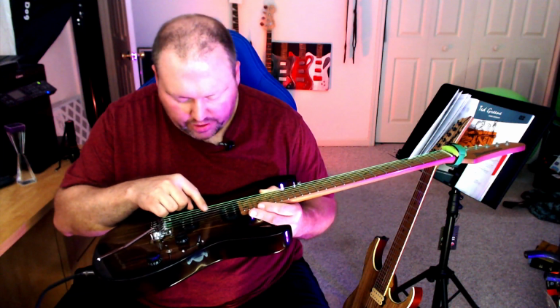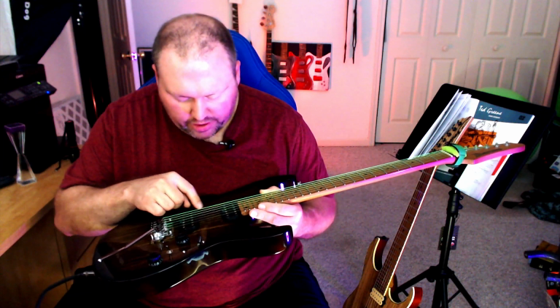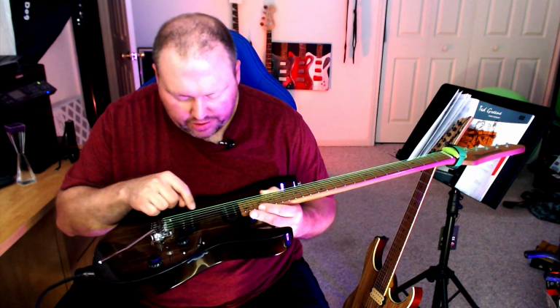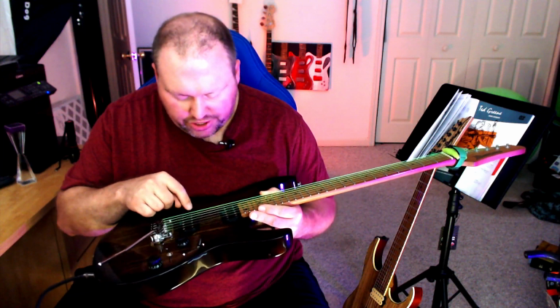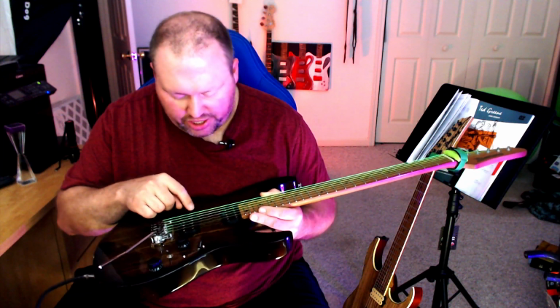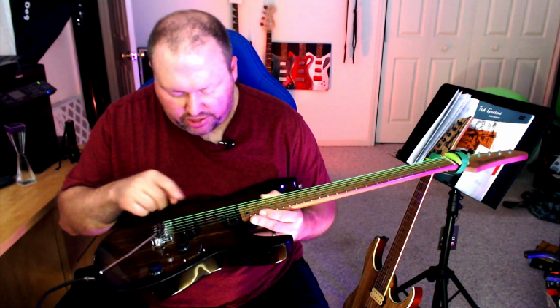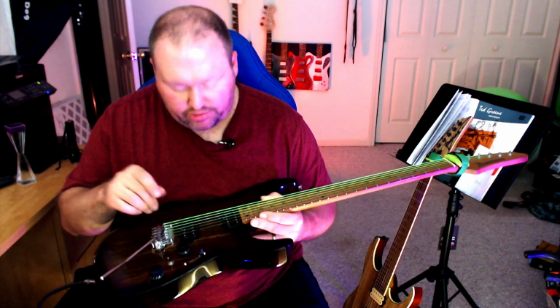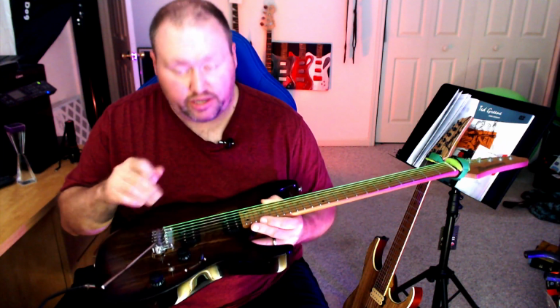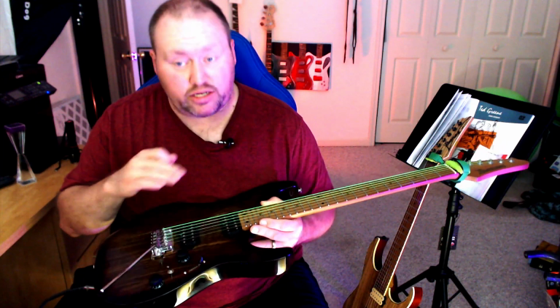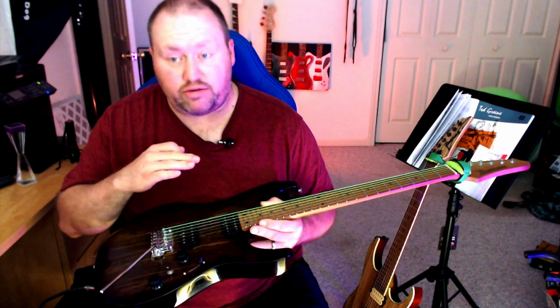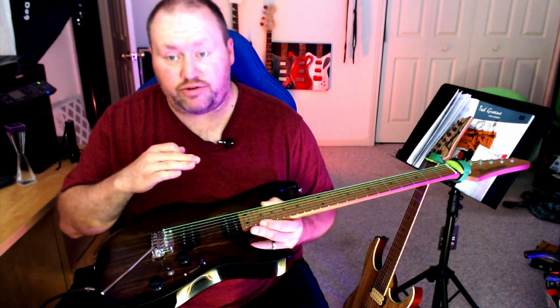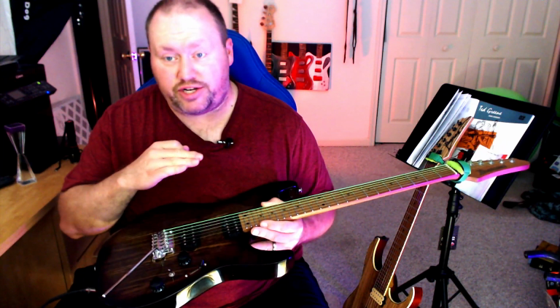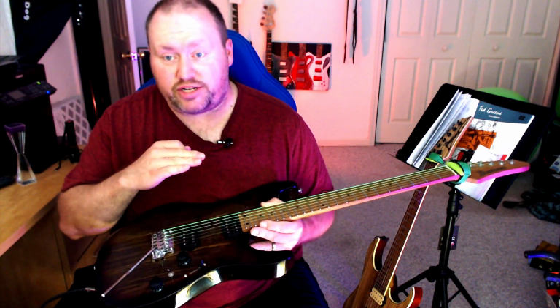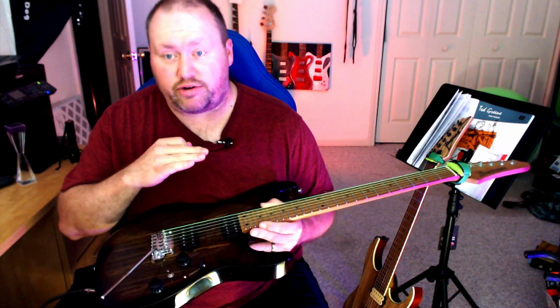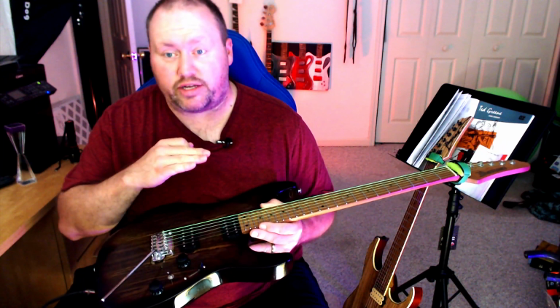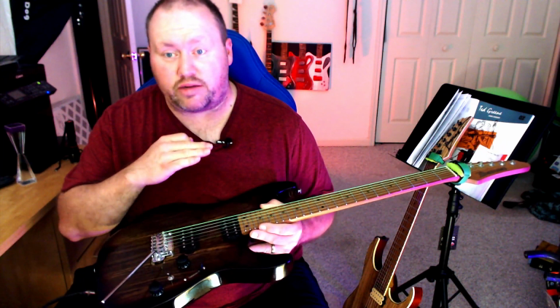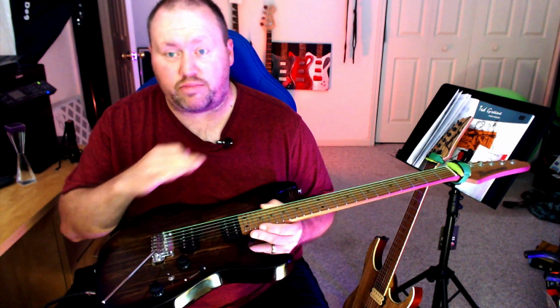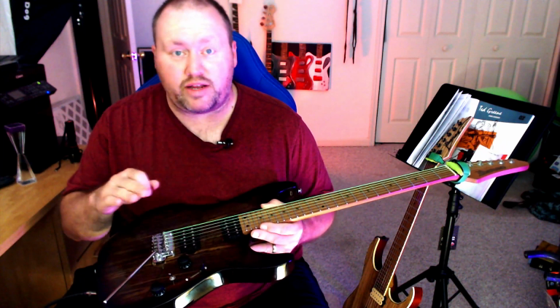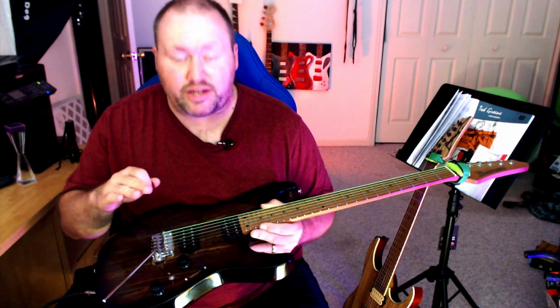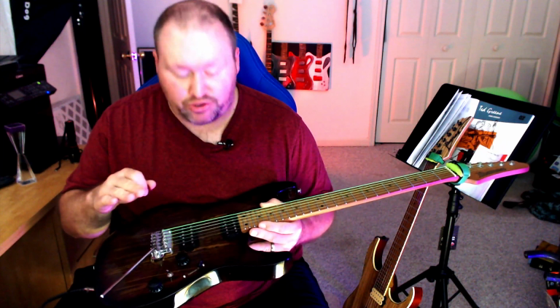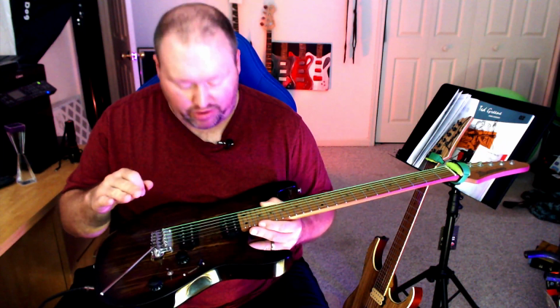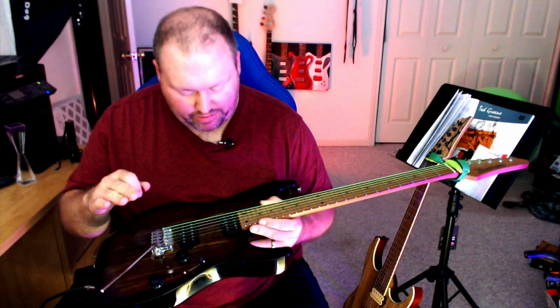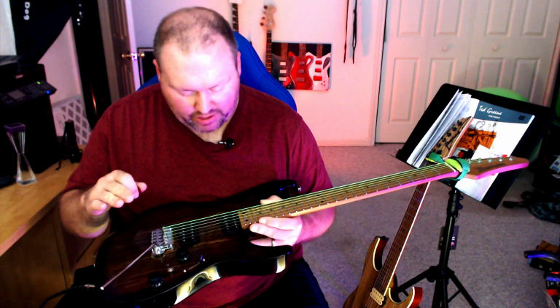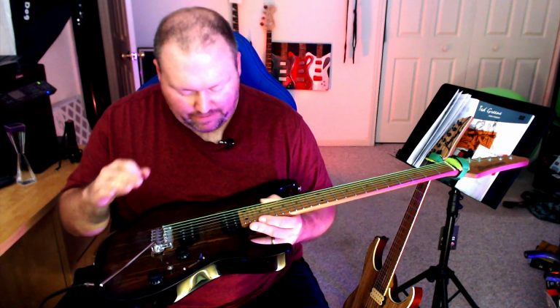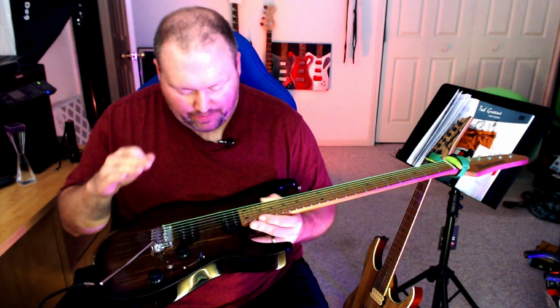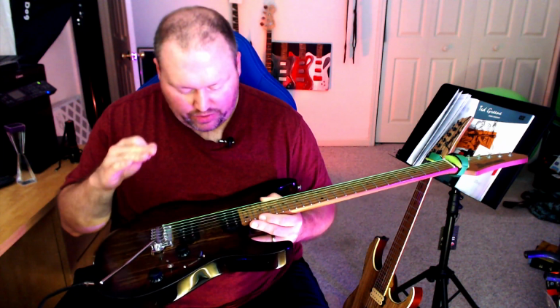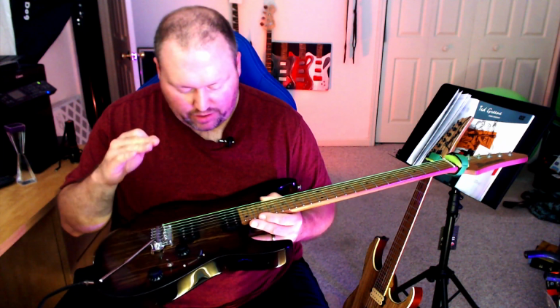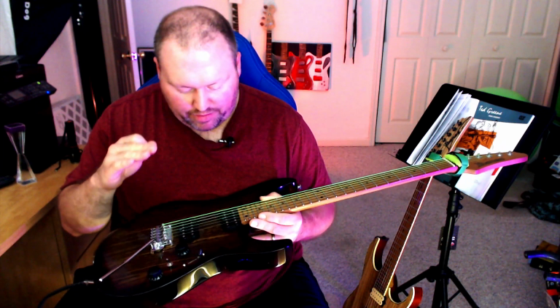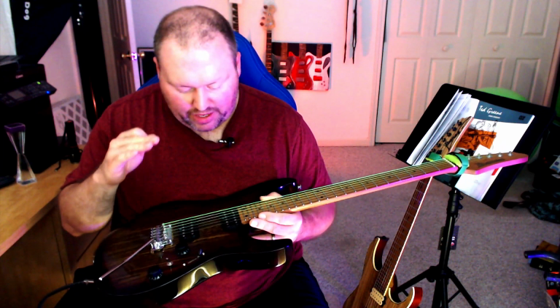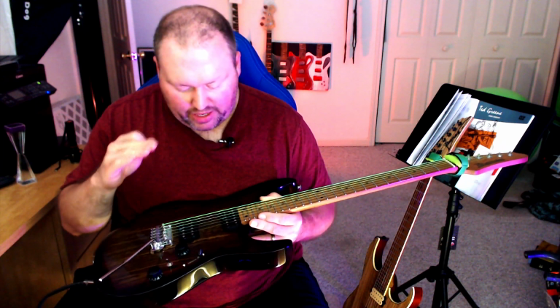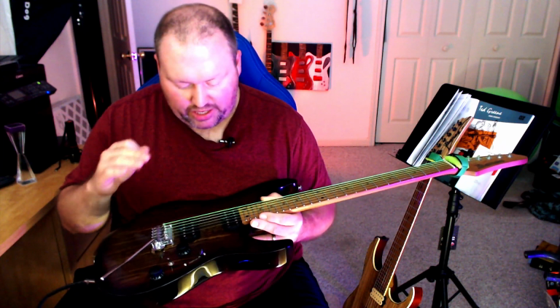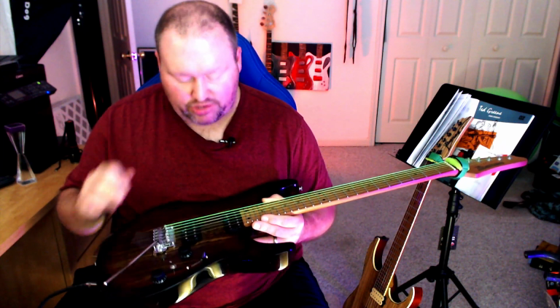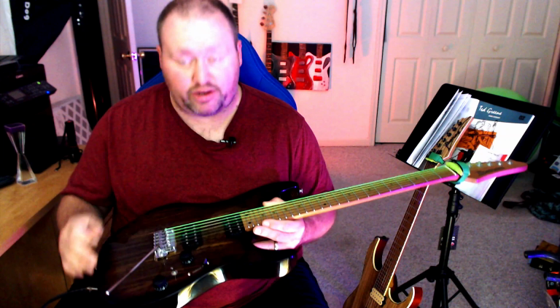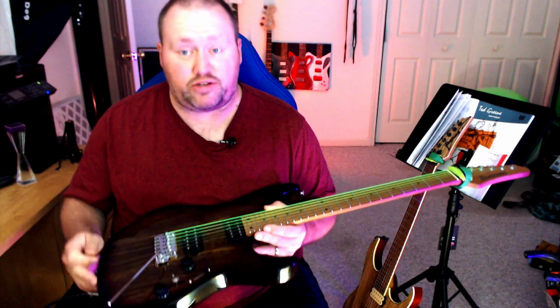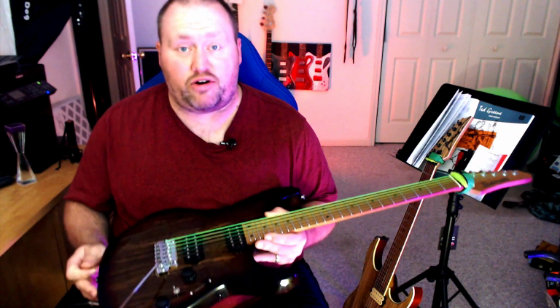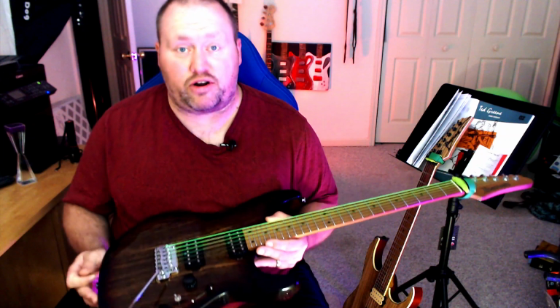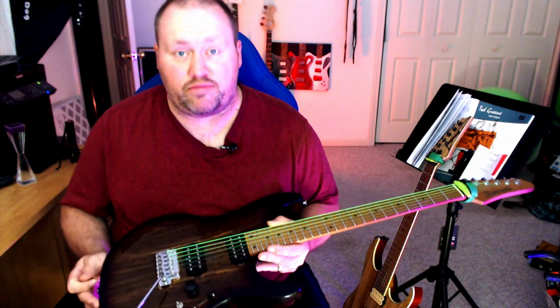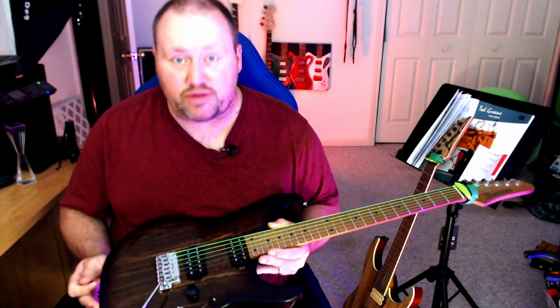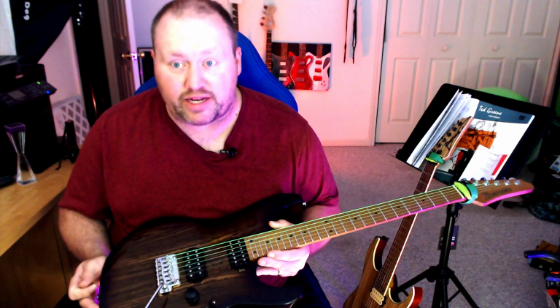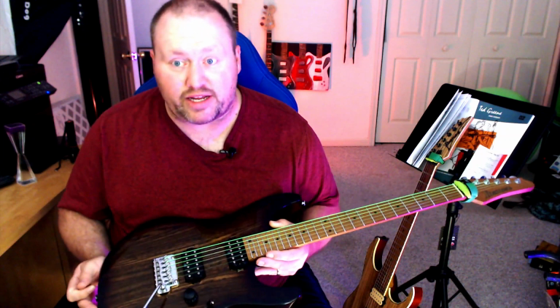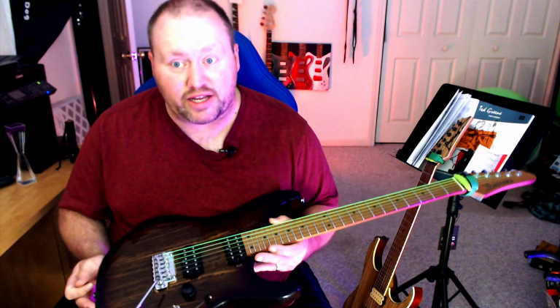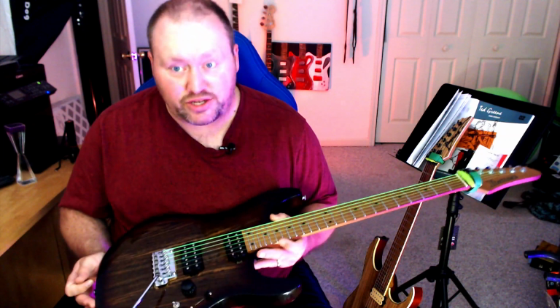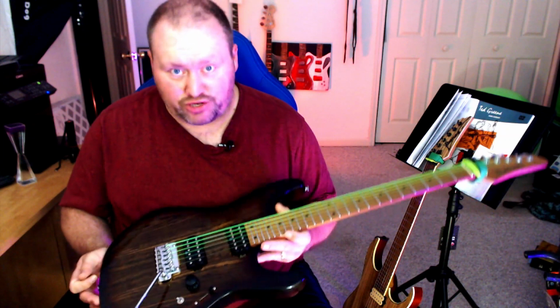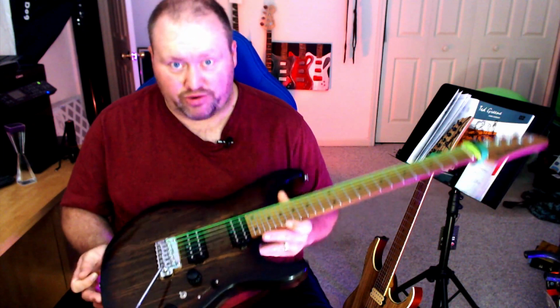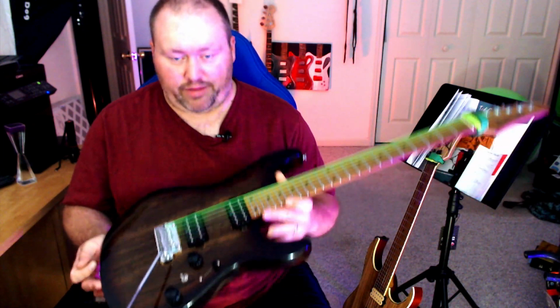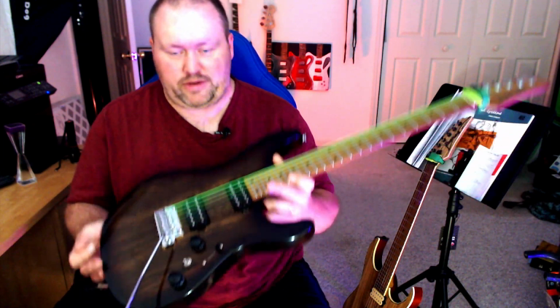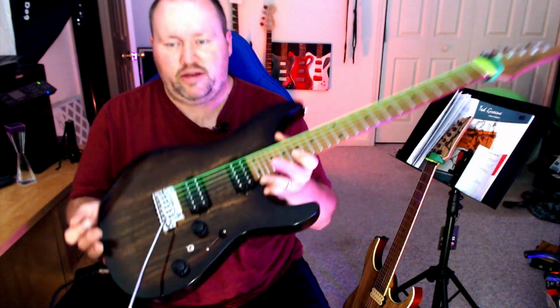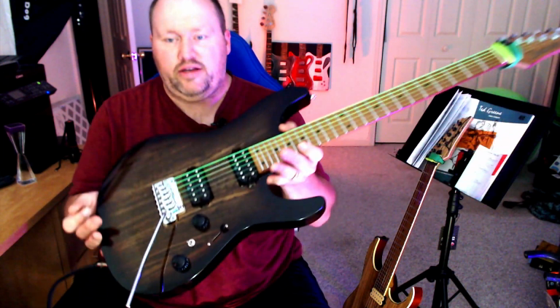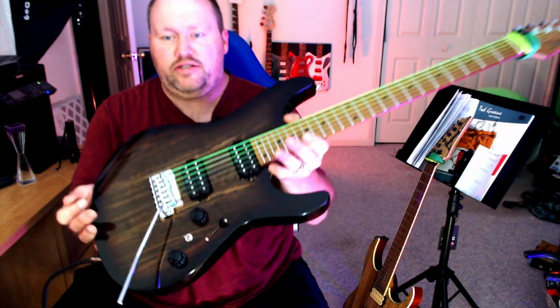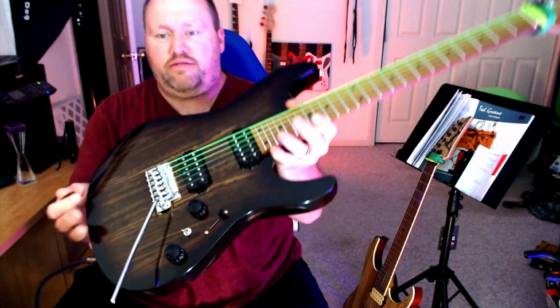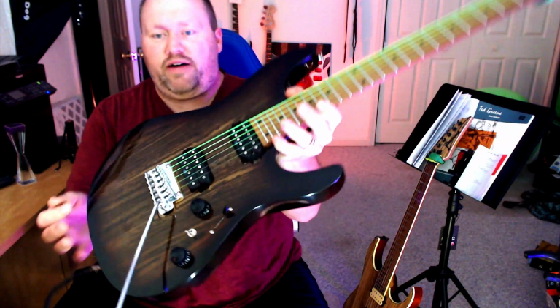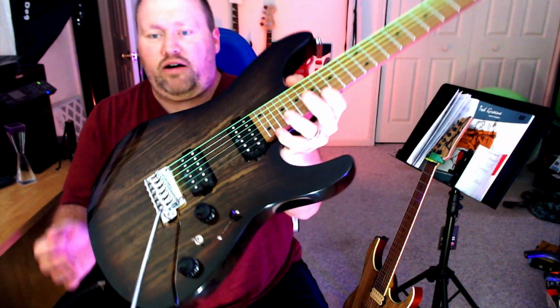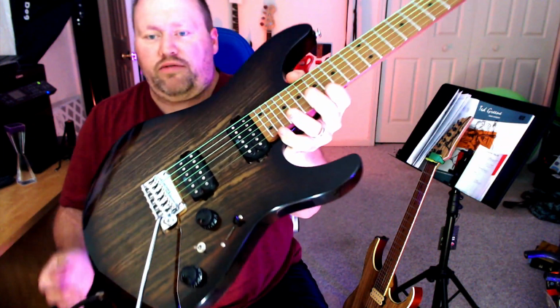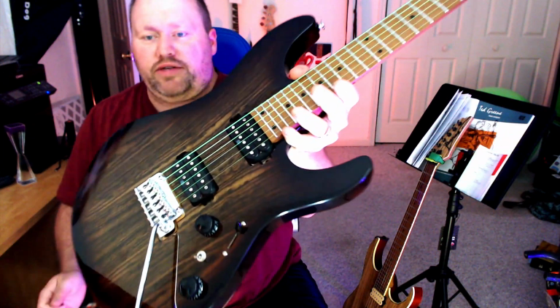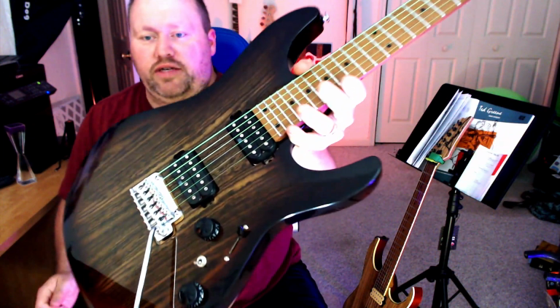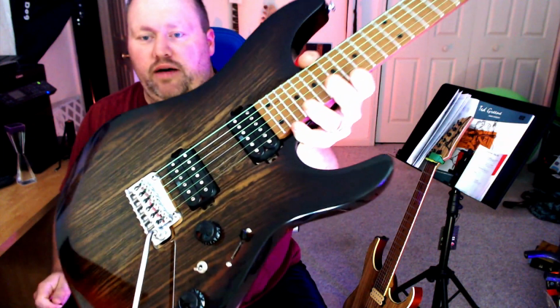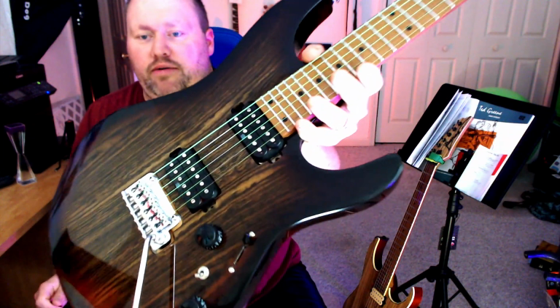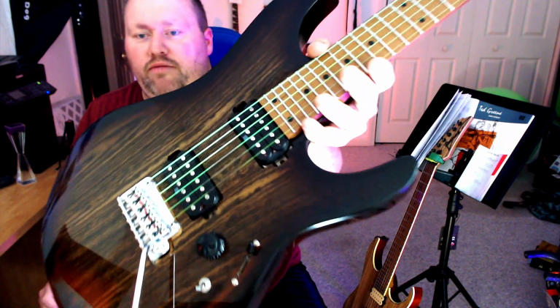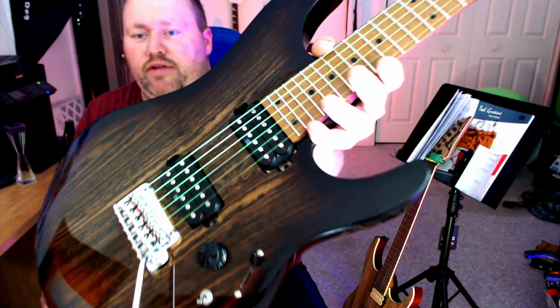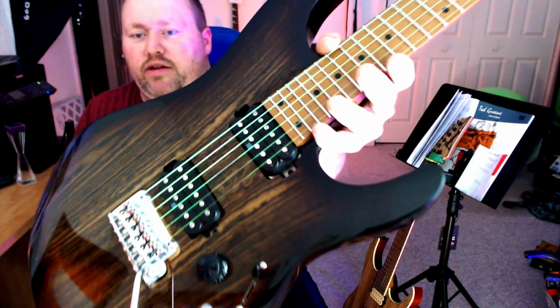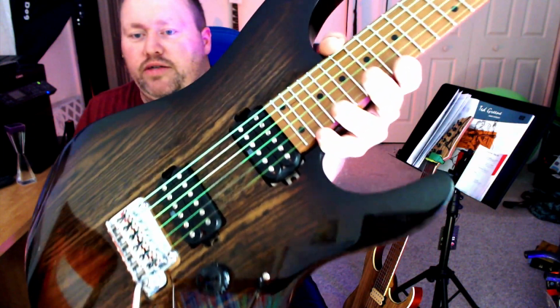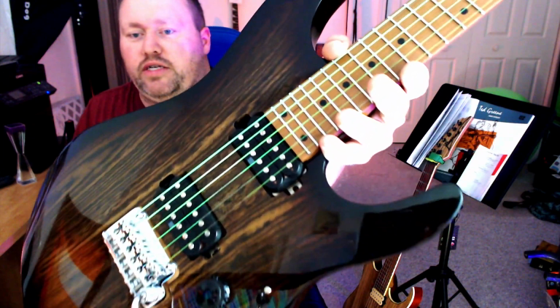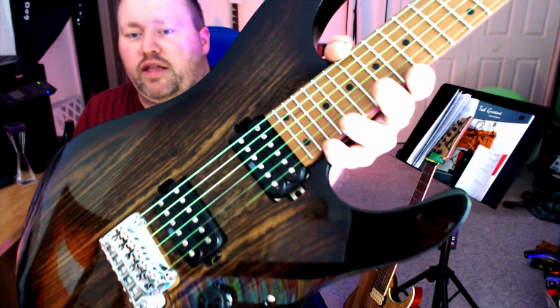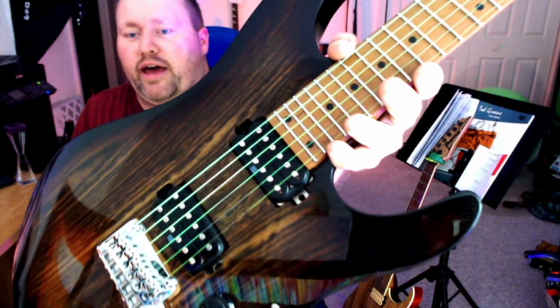The G string is completely stripped. The B and E strings are completely stripped.